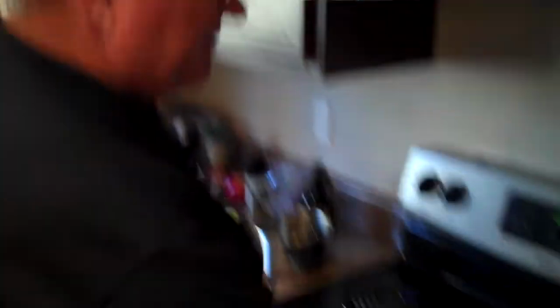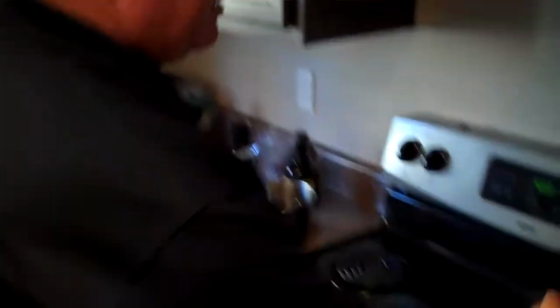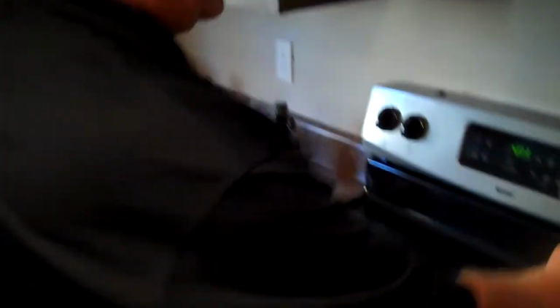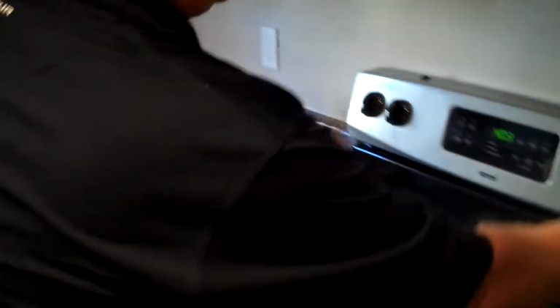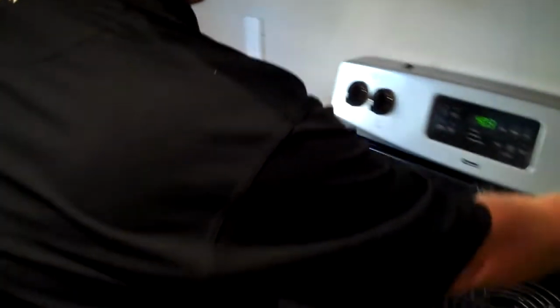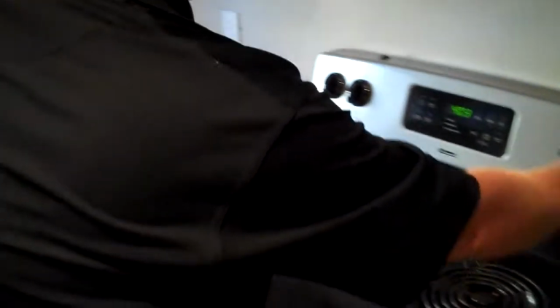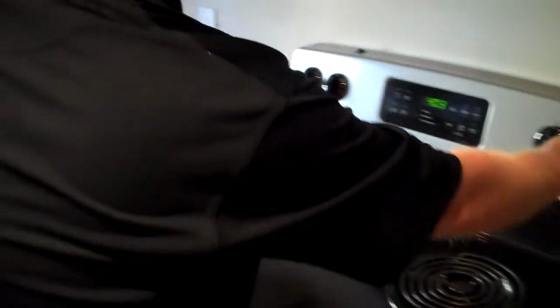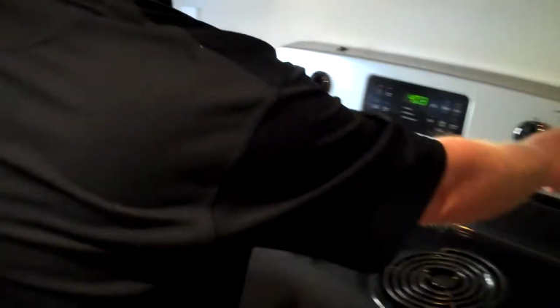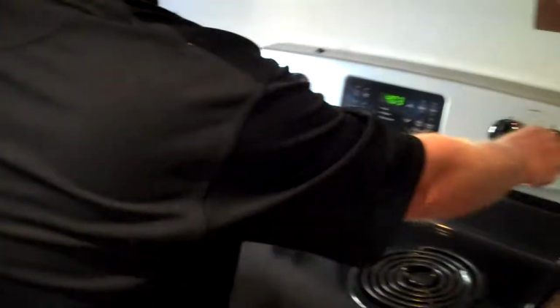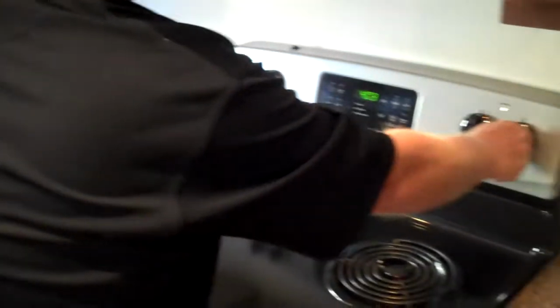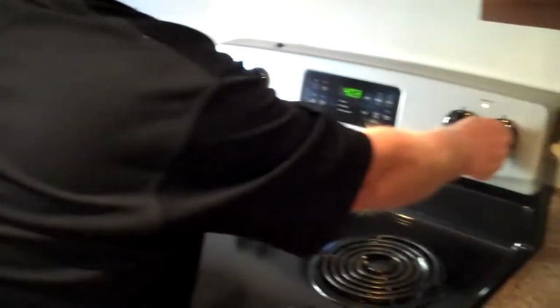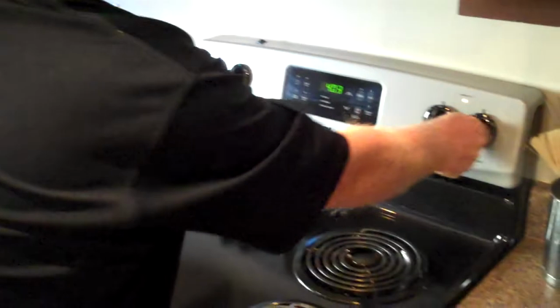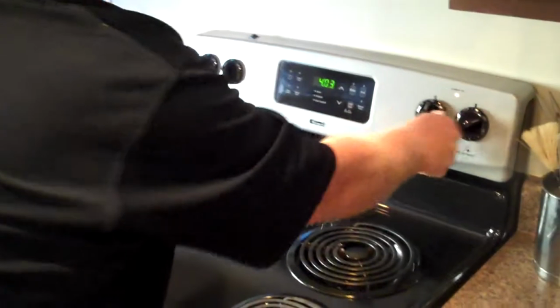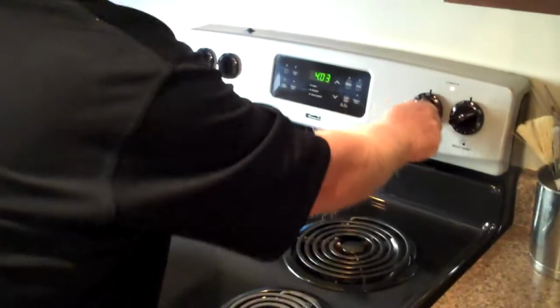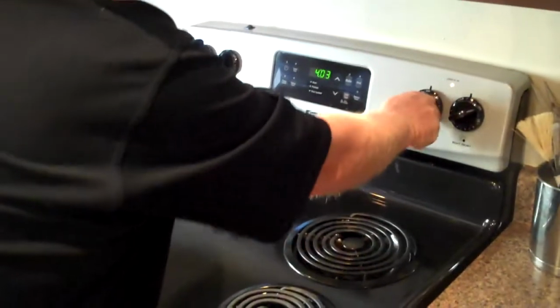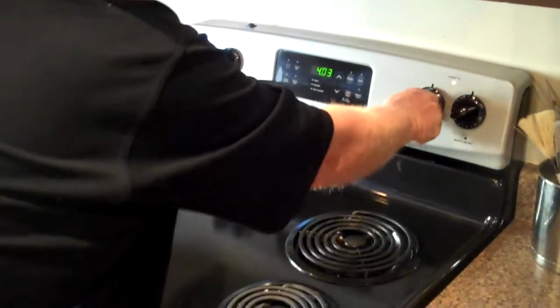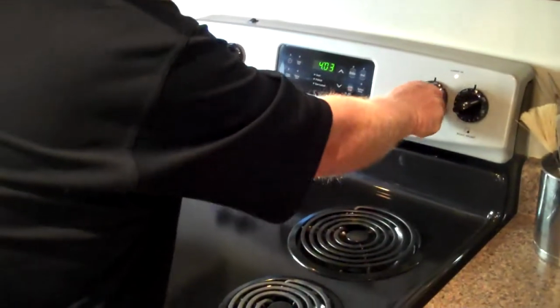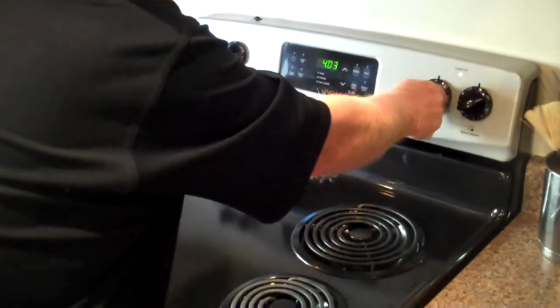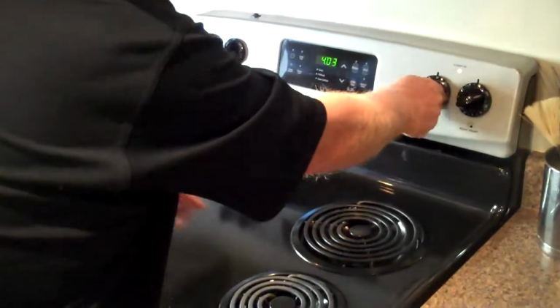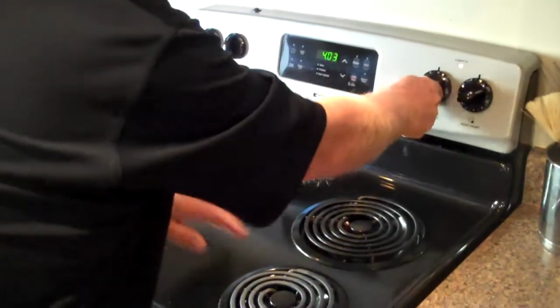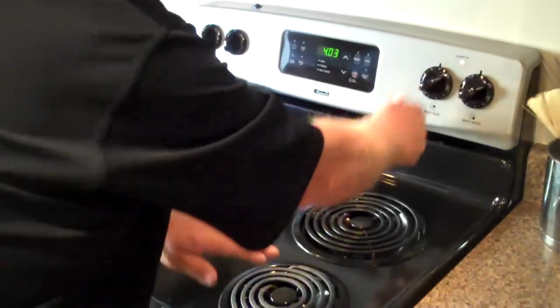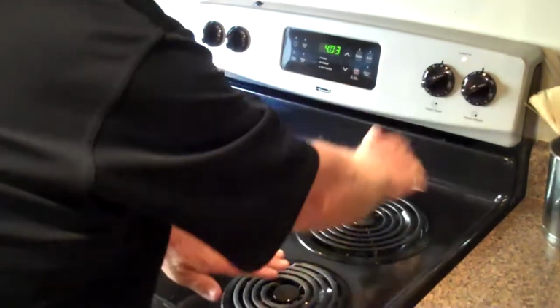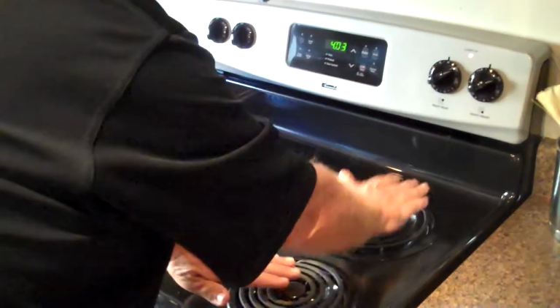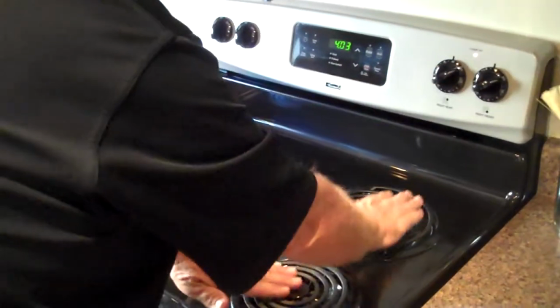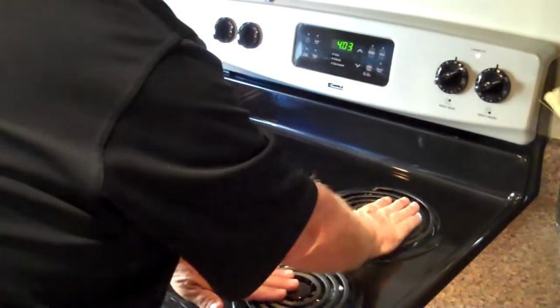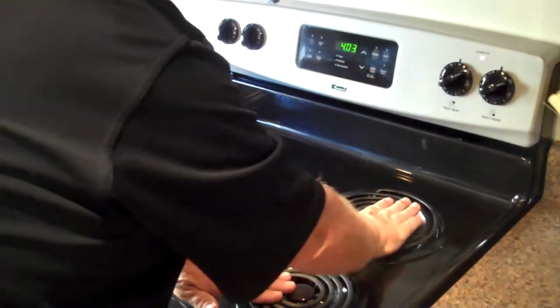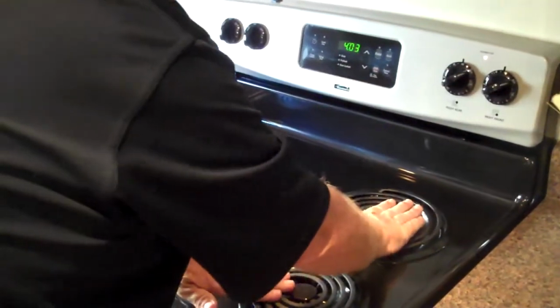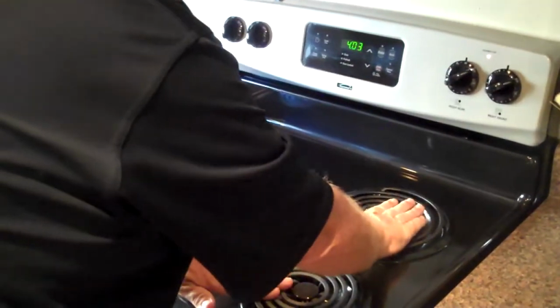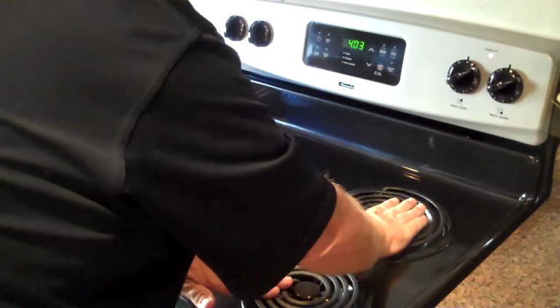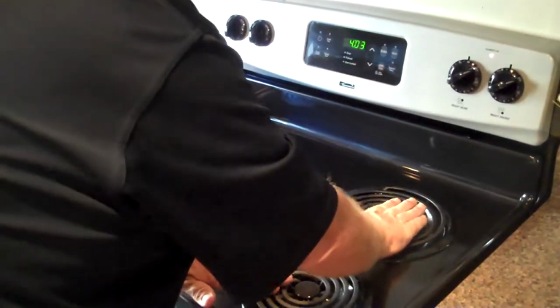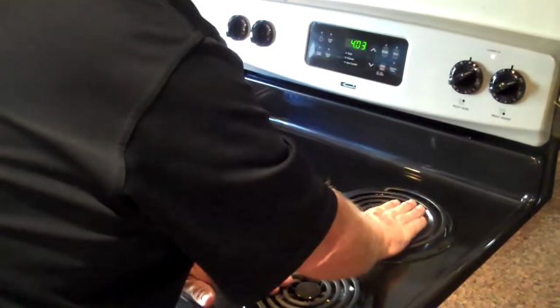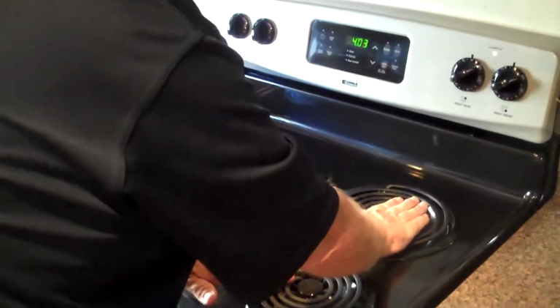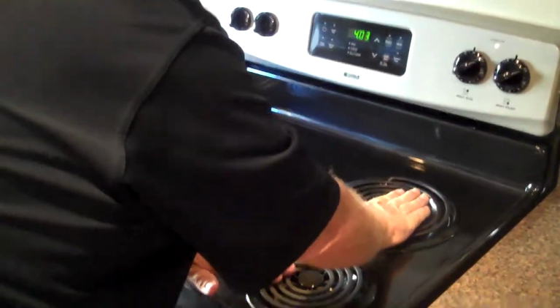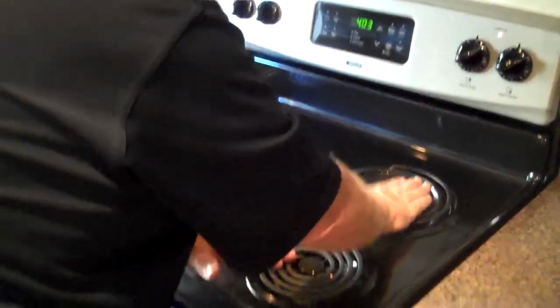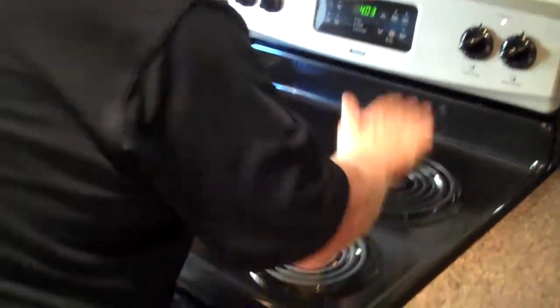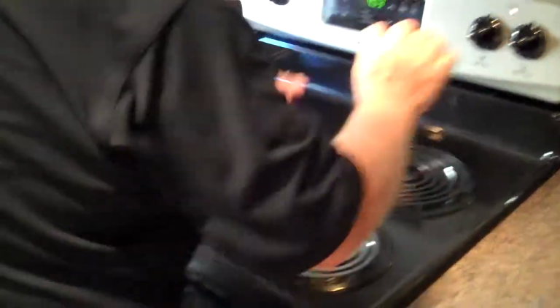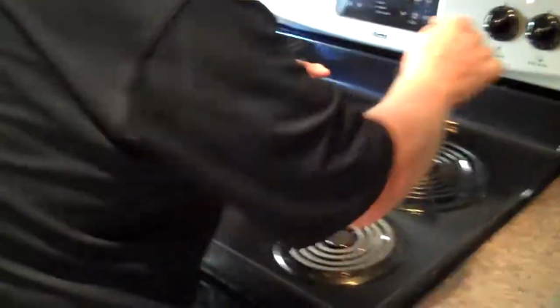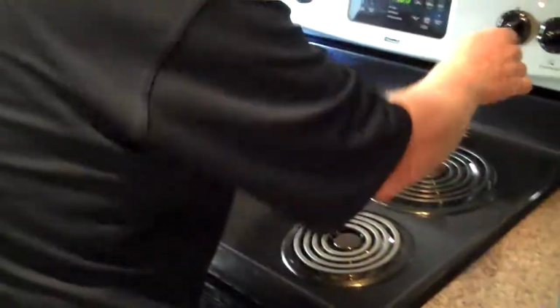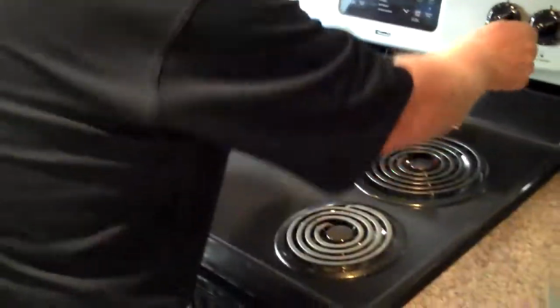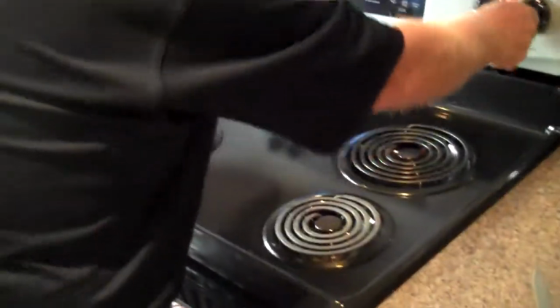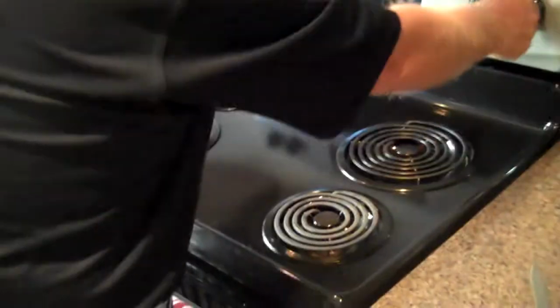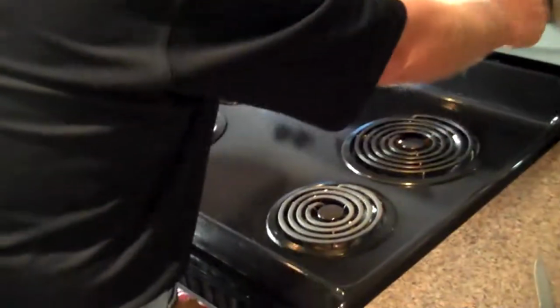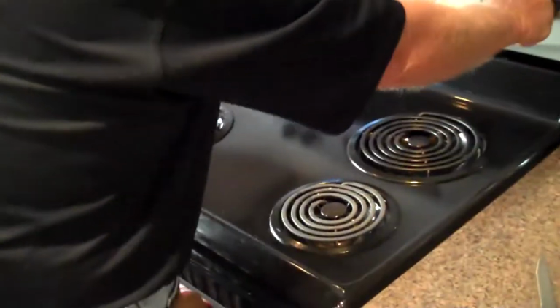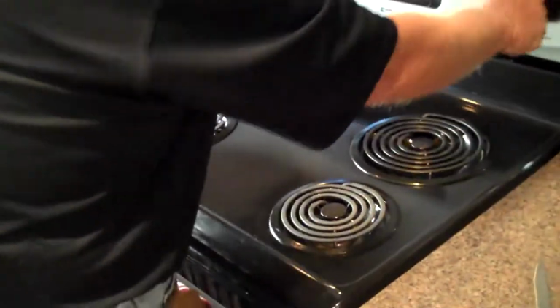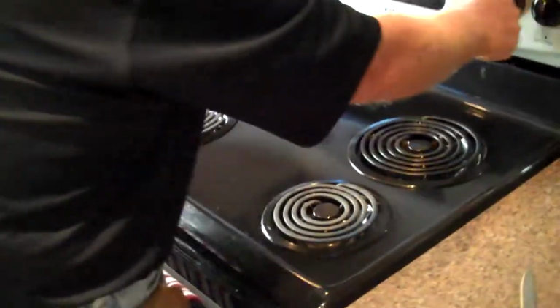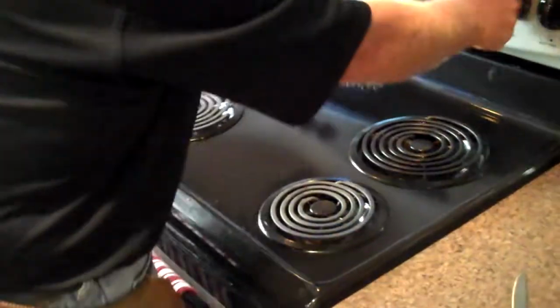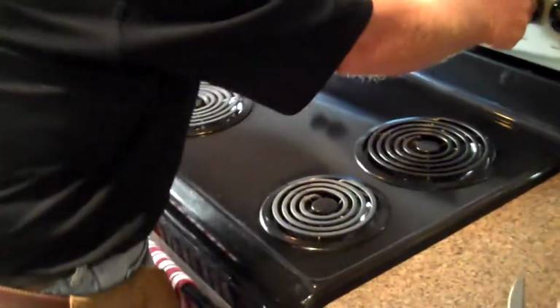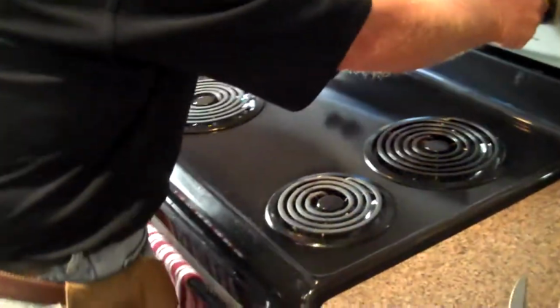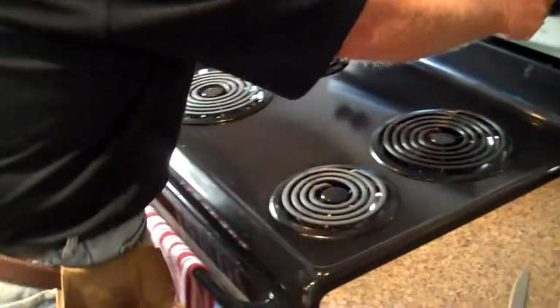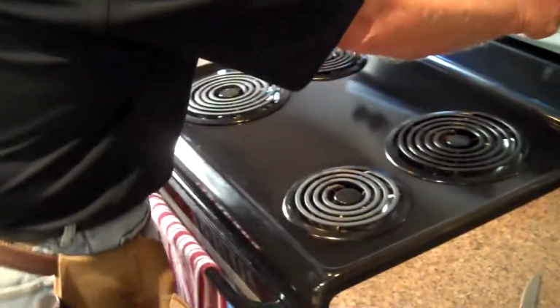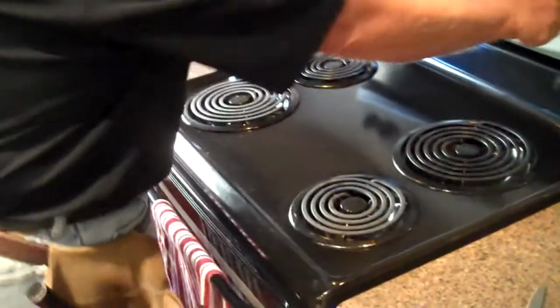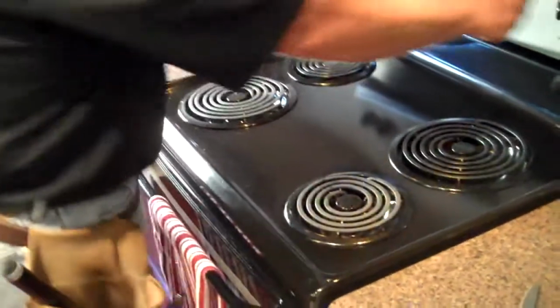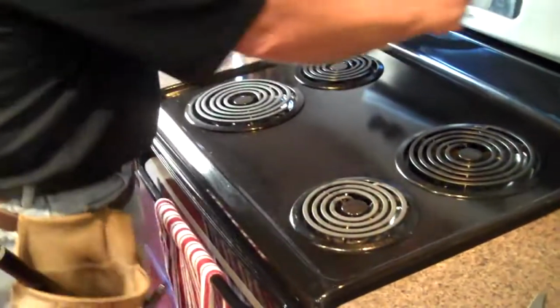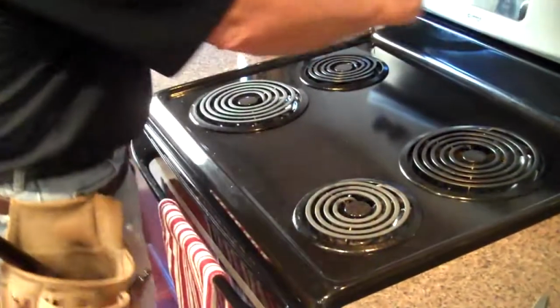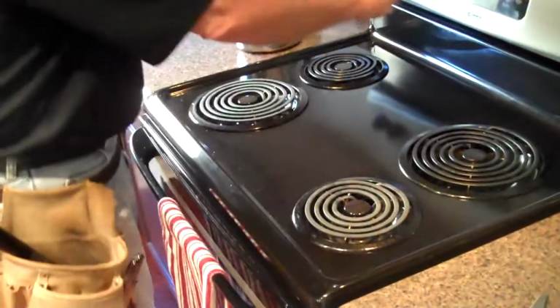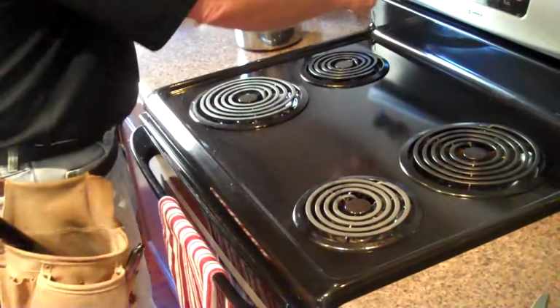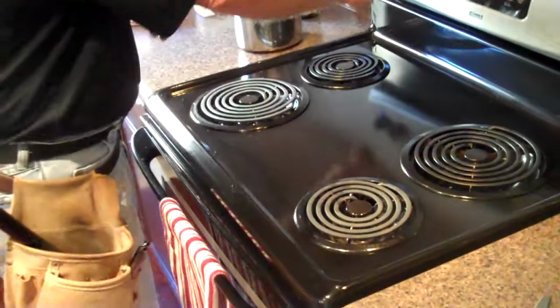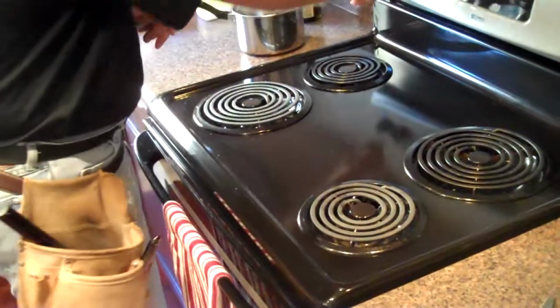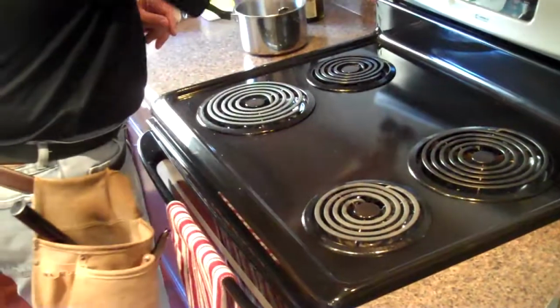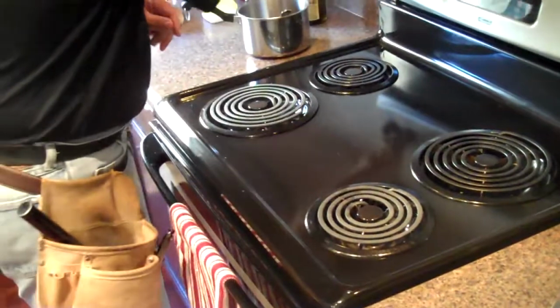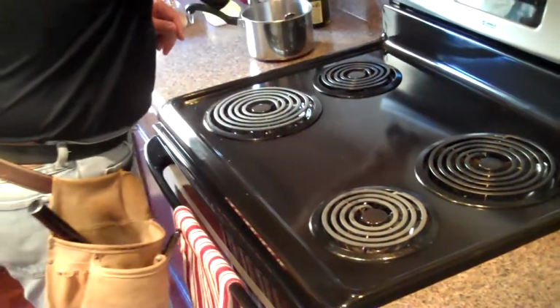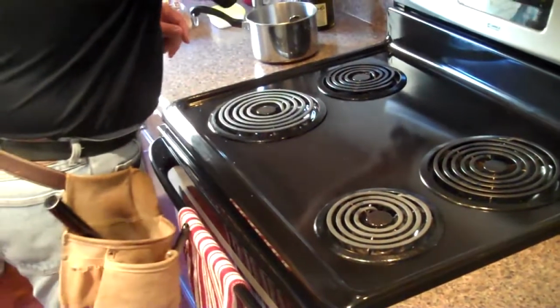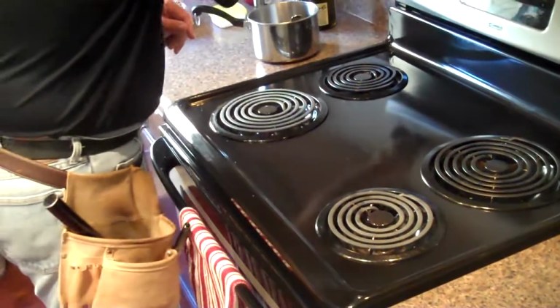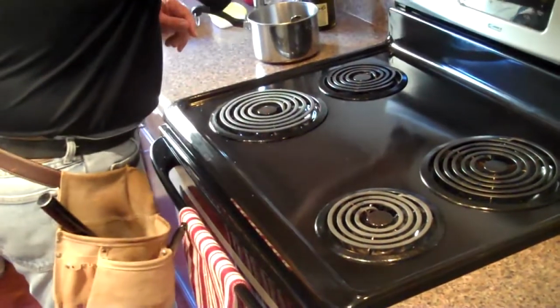And we'll check the range while we're here also. And these are warm, as you can see — my hands jump.